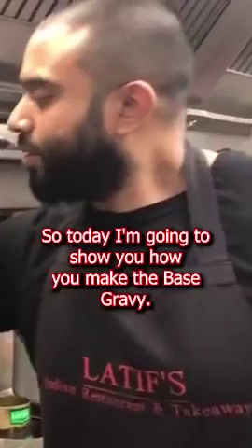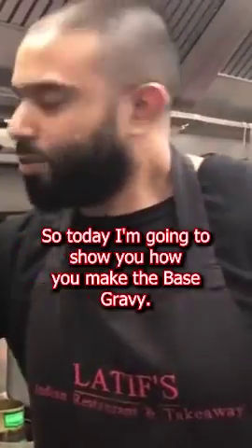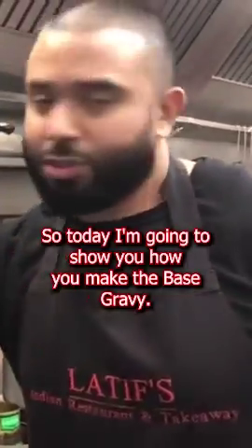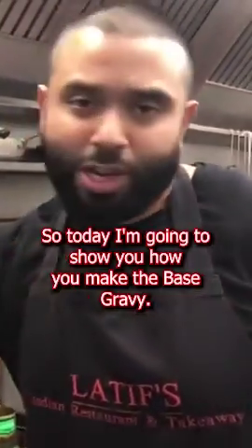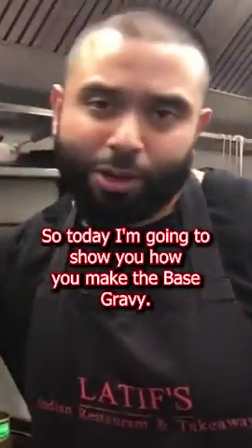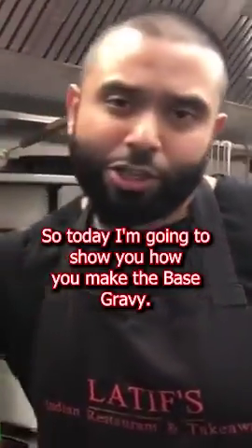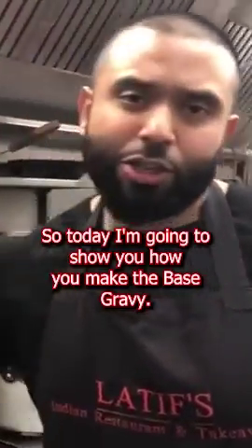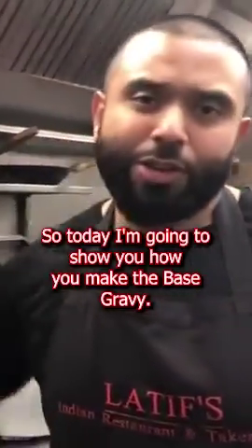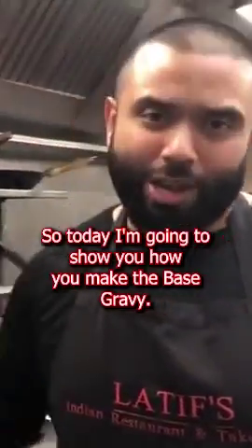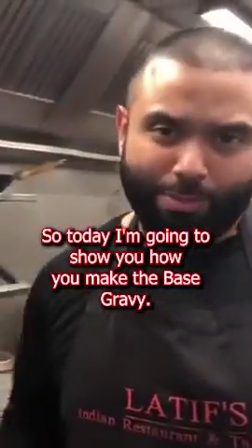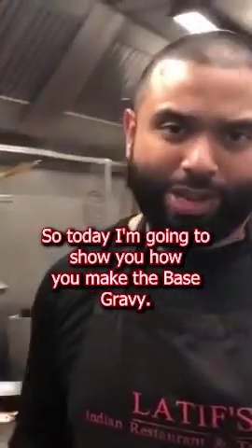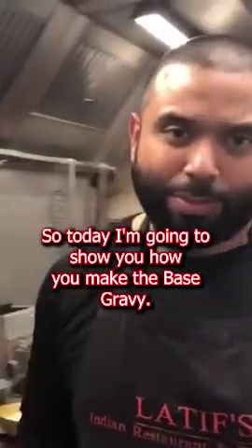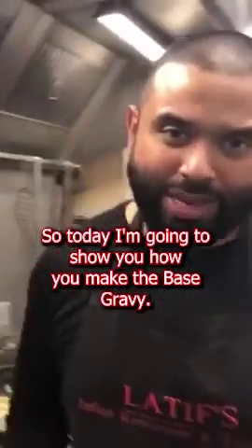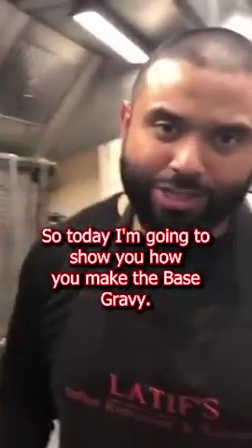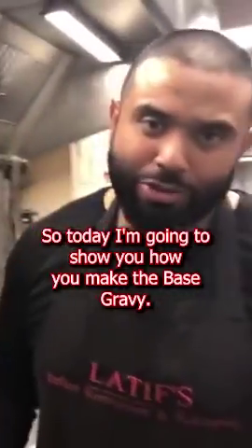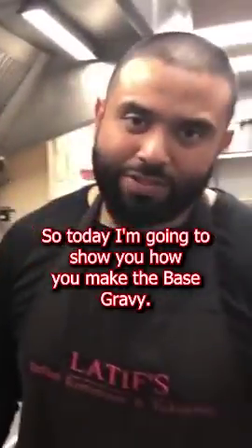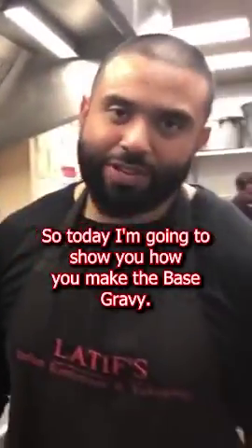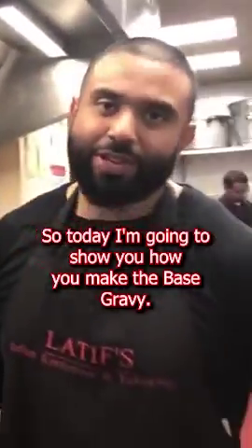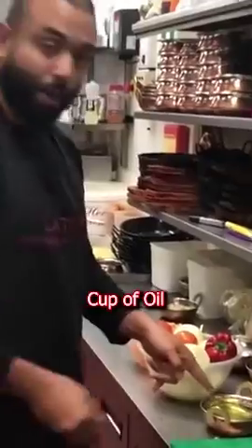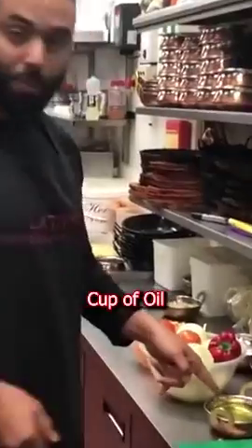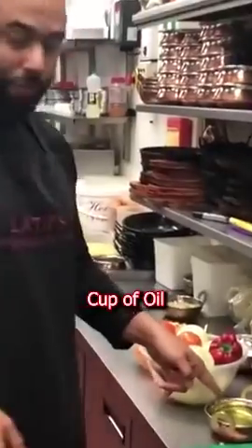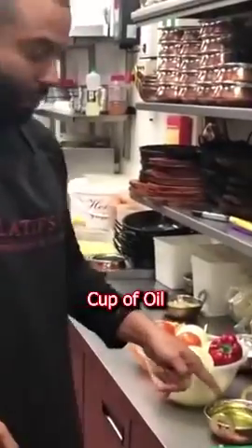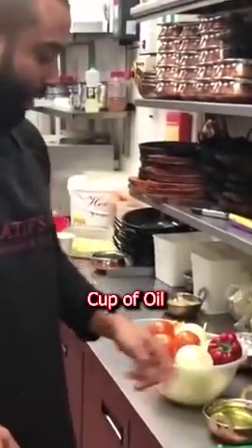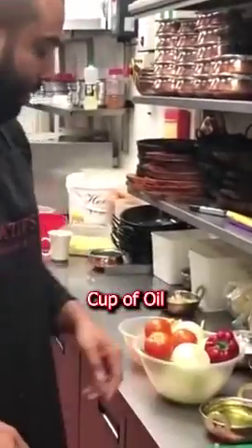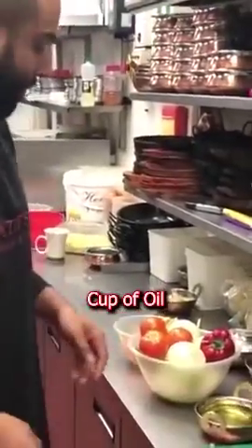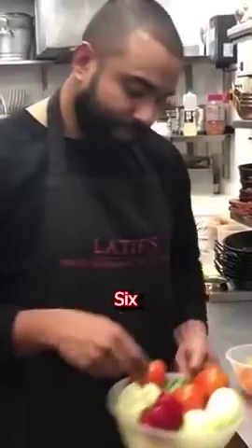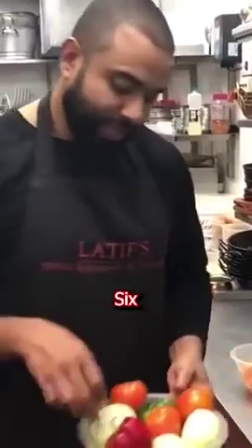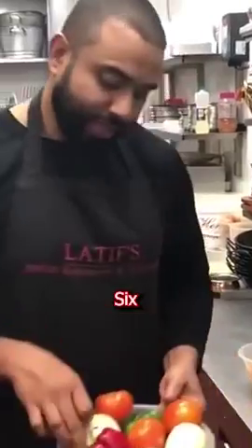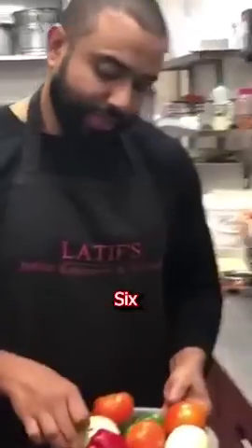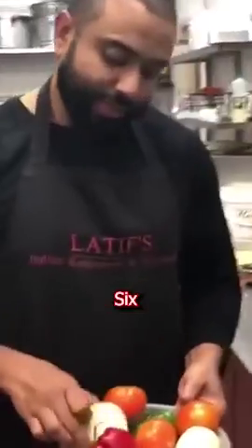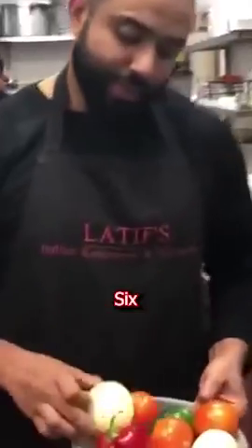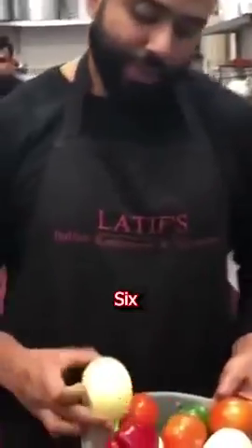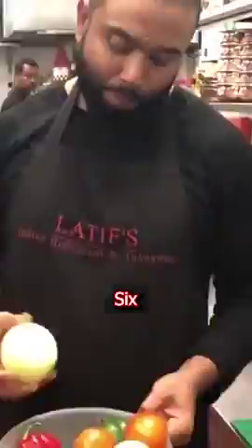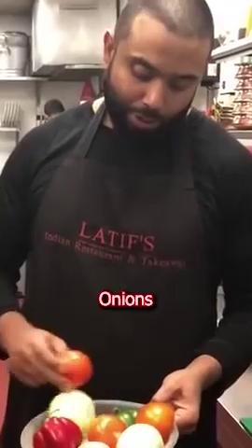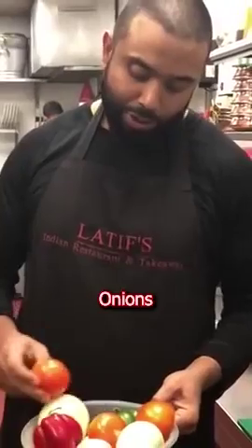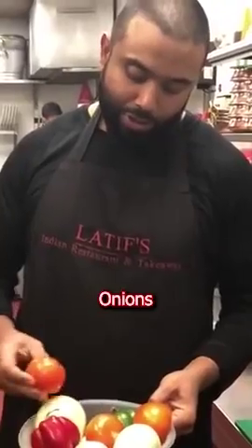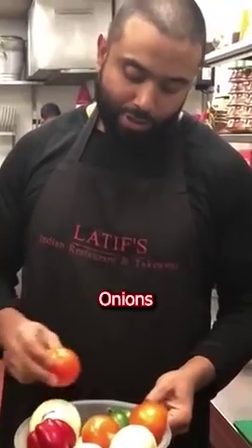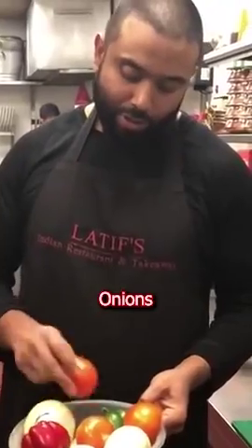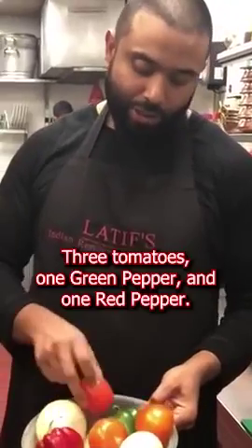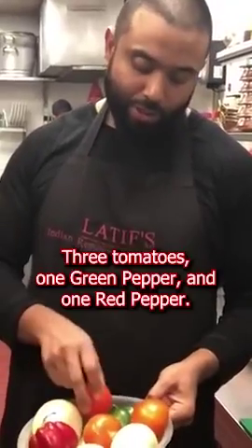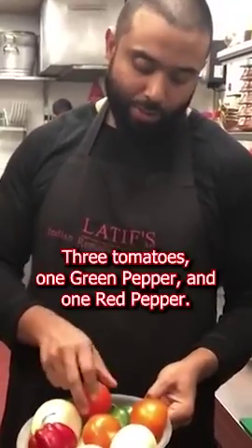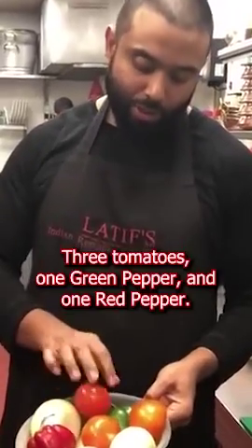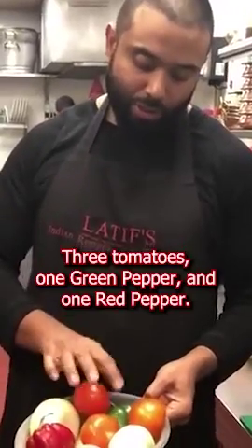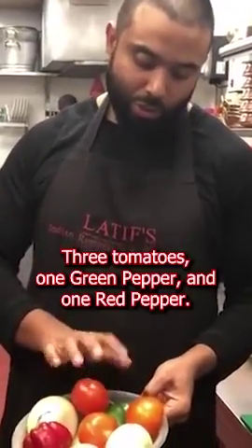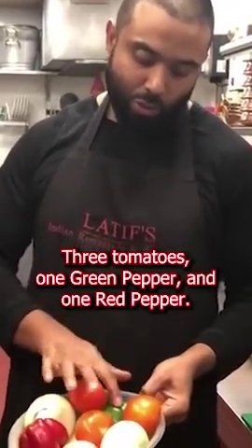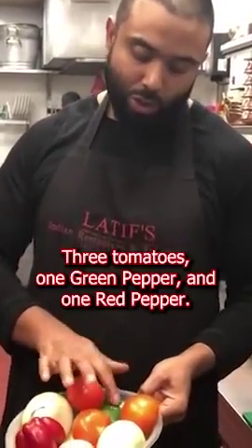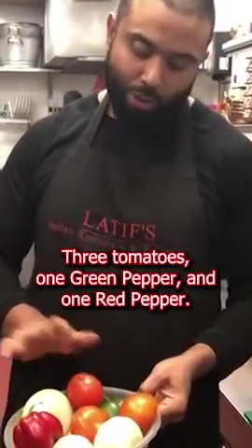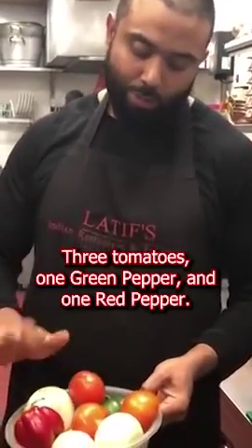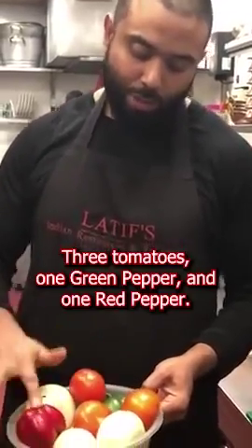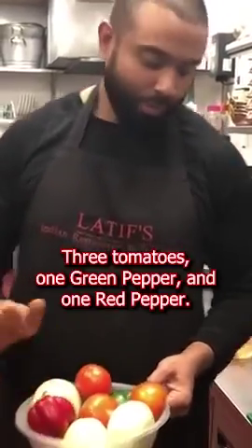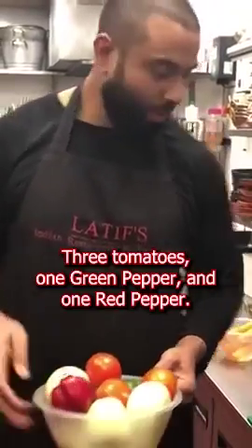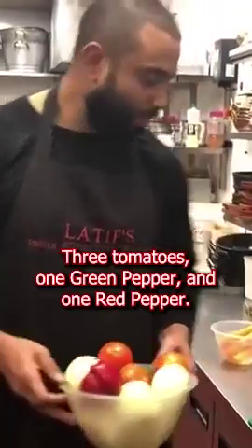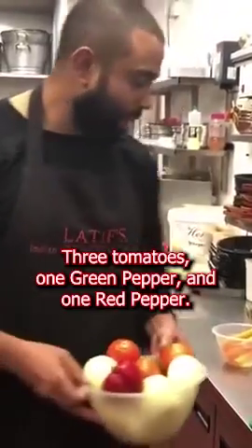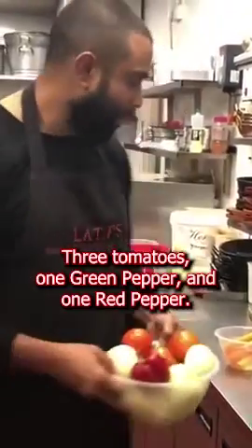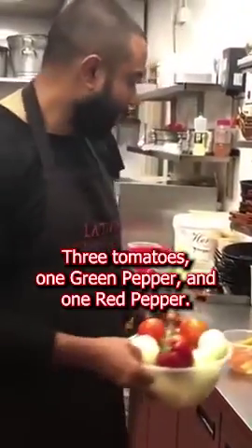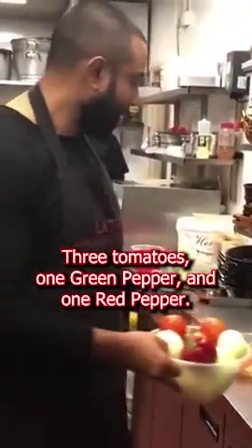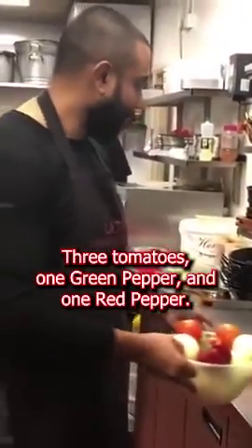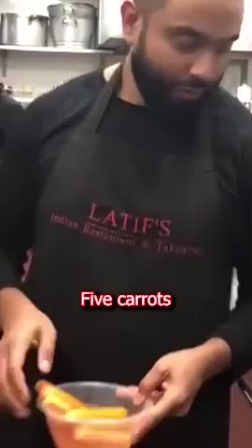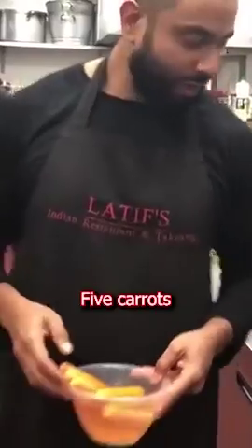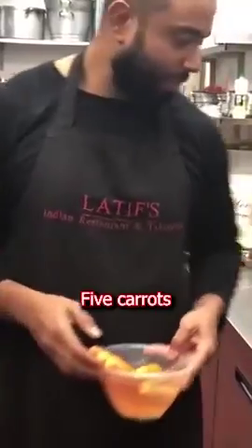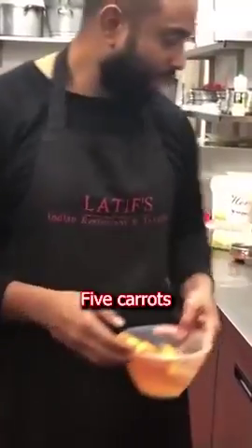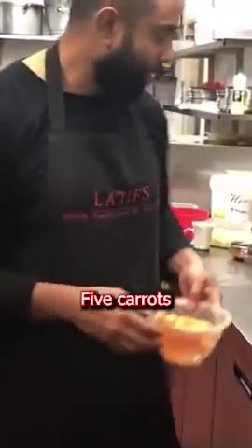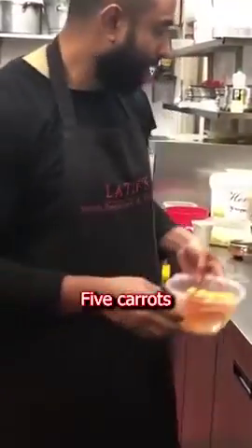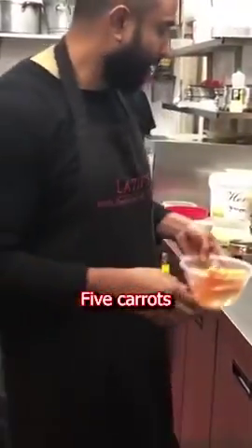Today I'm going to show you how you make the base gravy. Cup of oil, 6 onions, 3 tomatoes, 1 green pepper, 1 red pepper, 5 carrots.